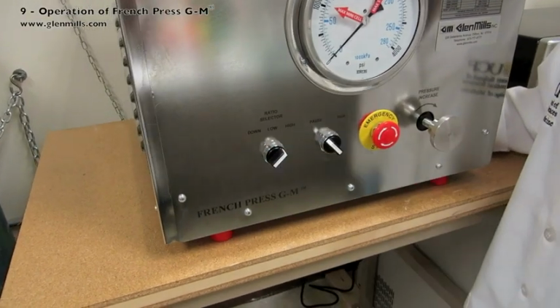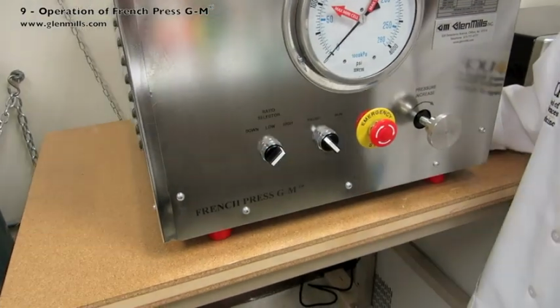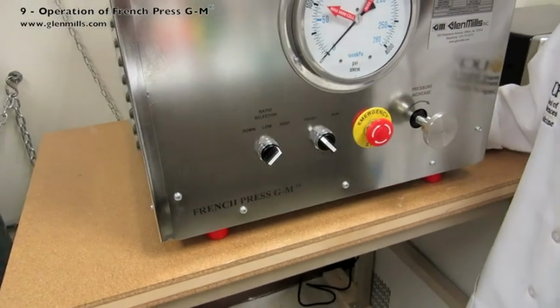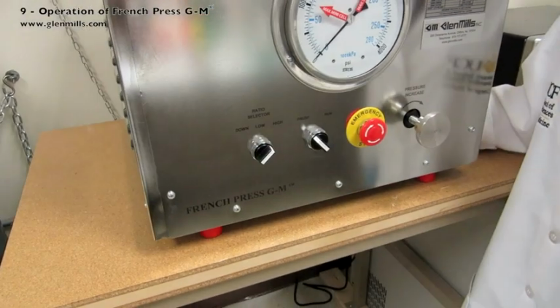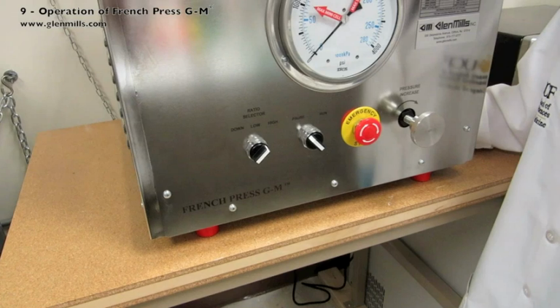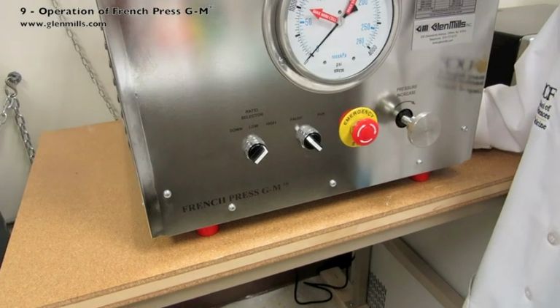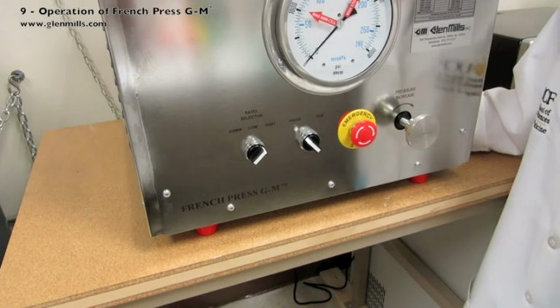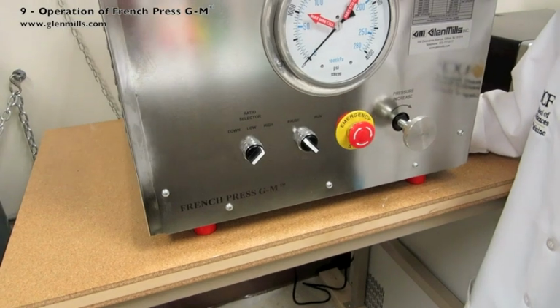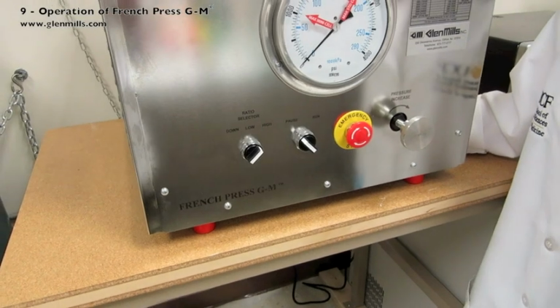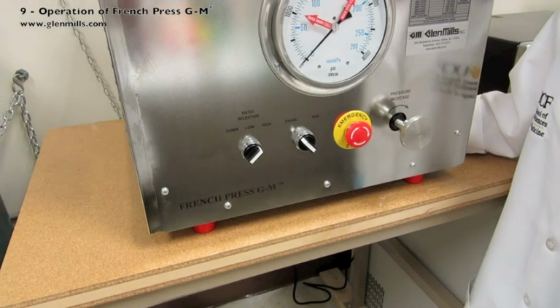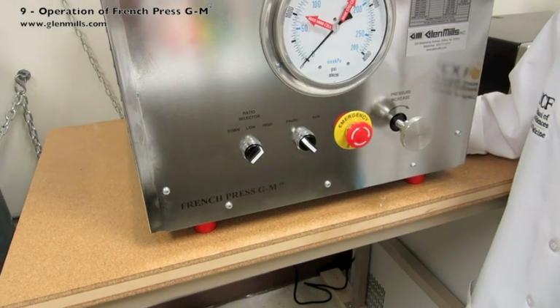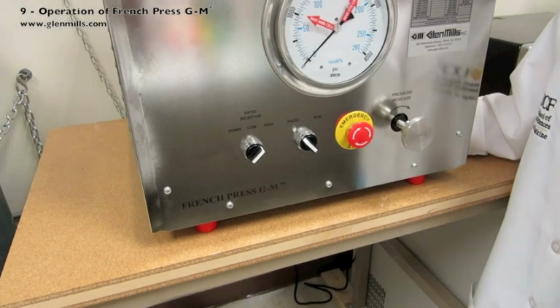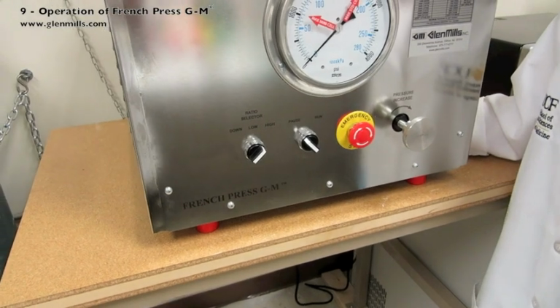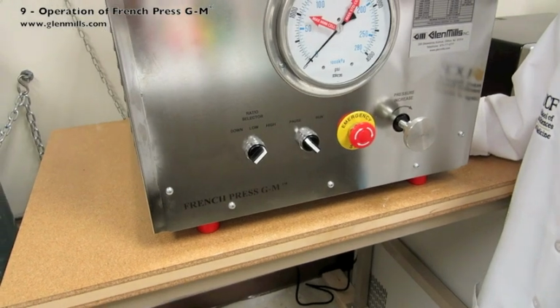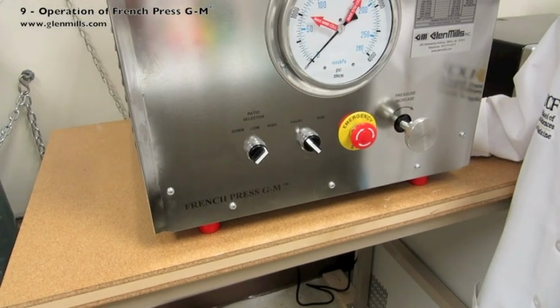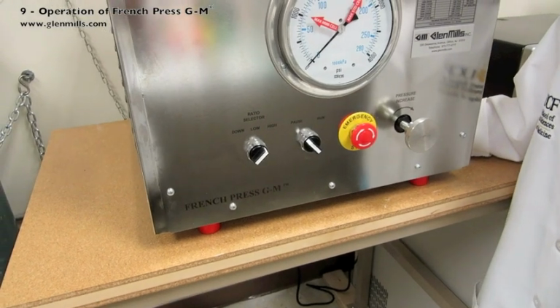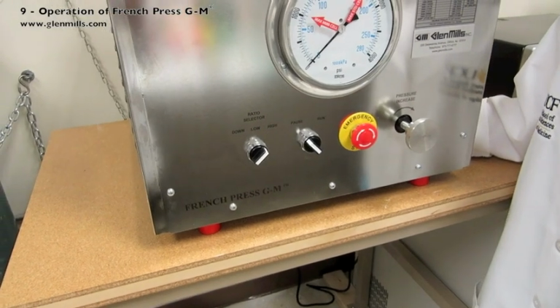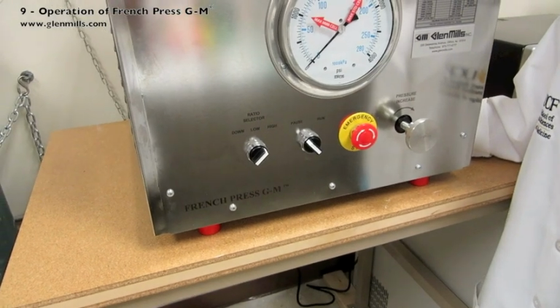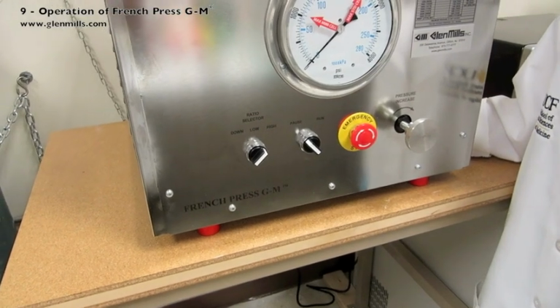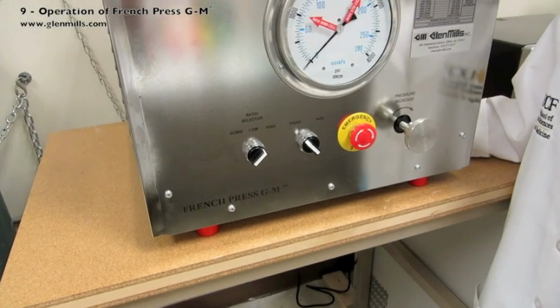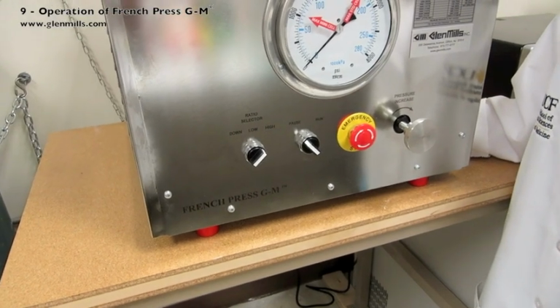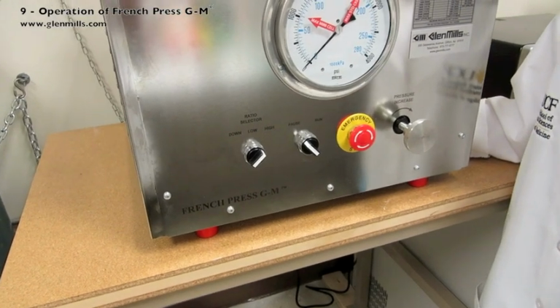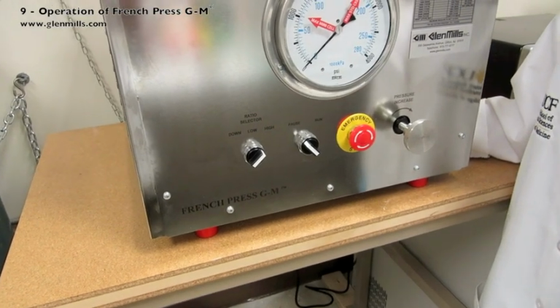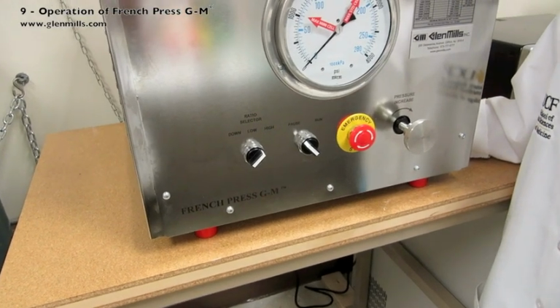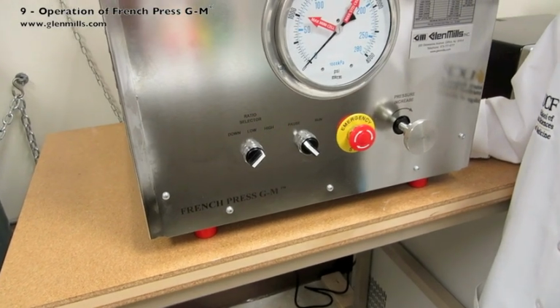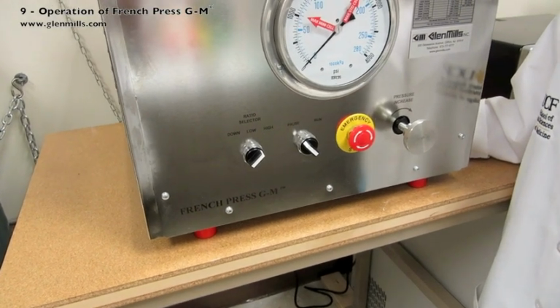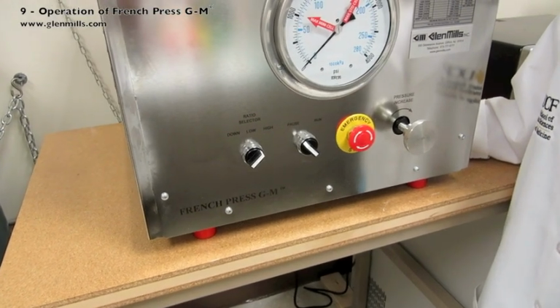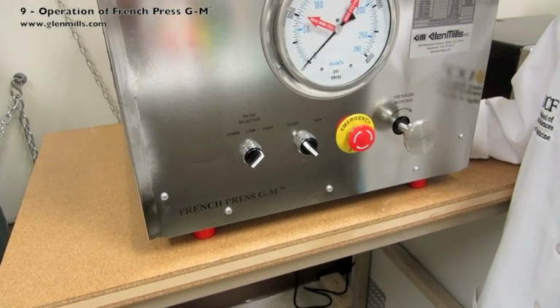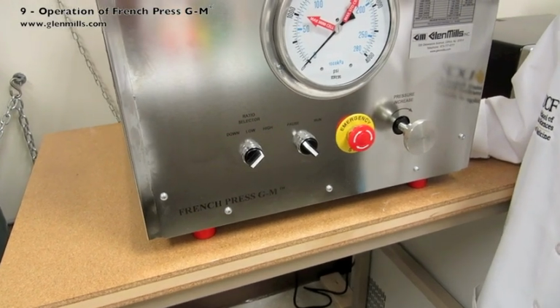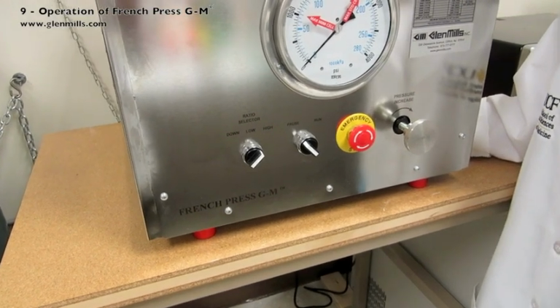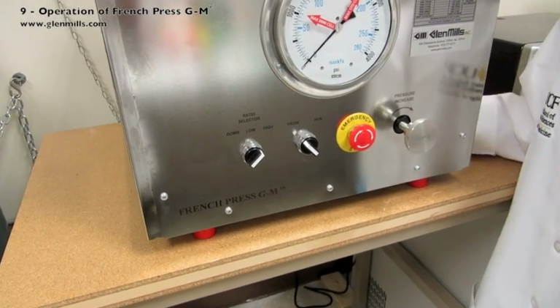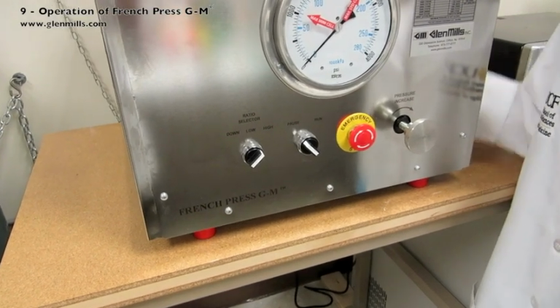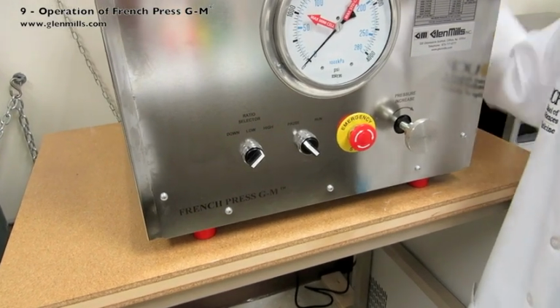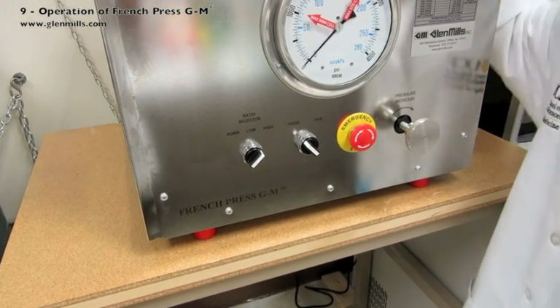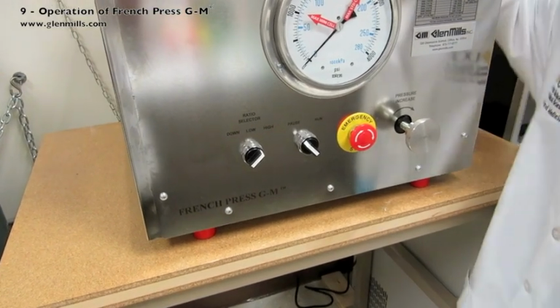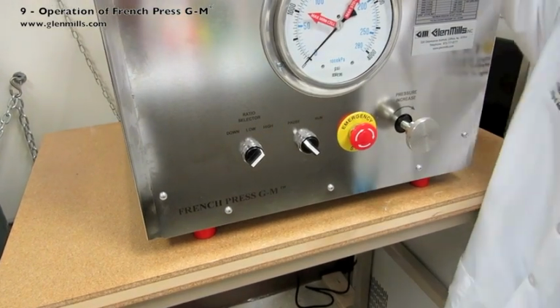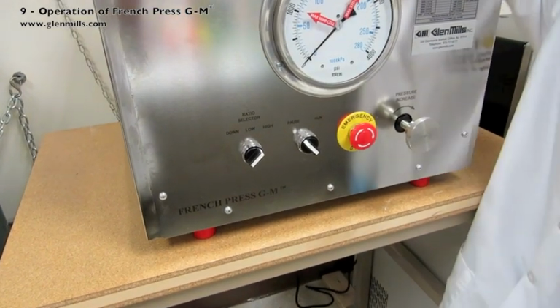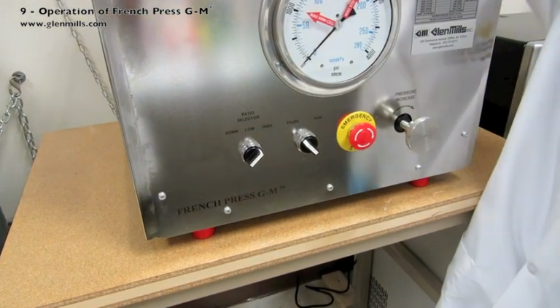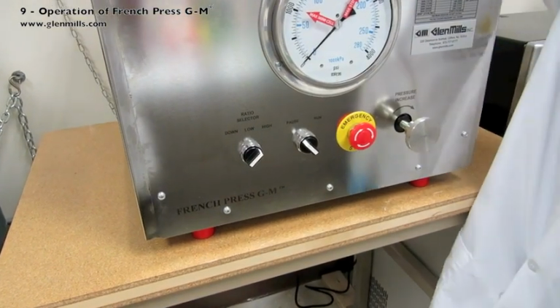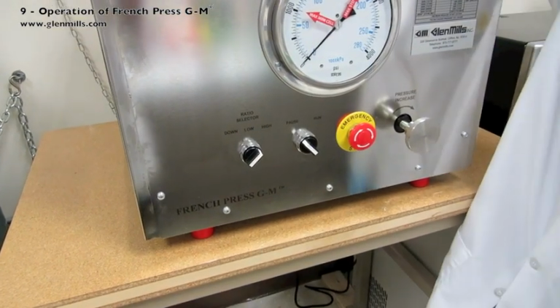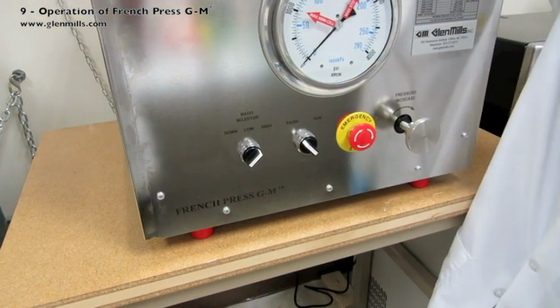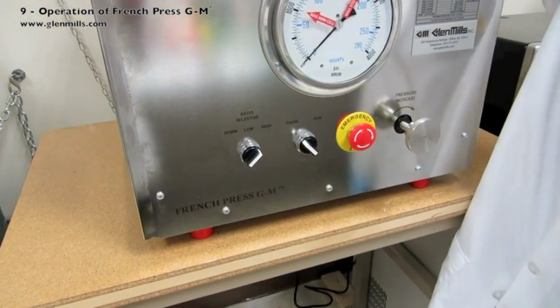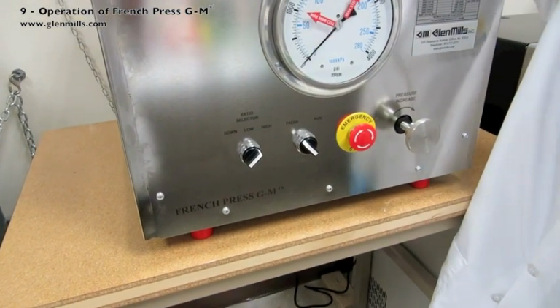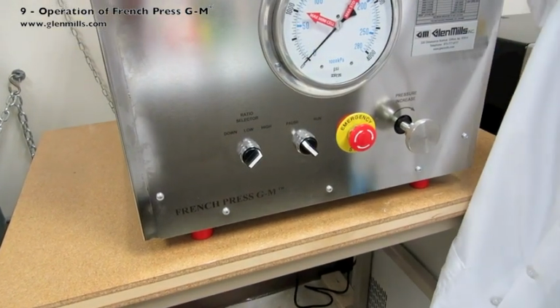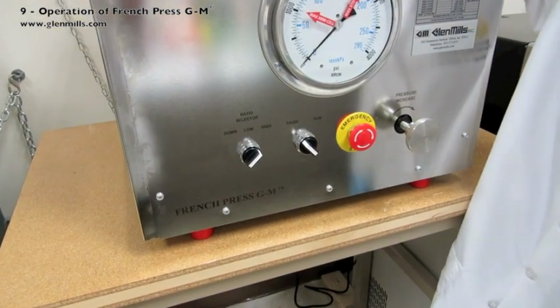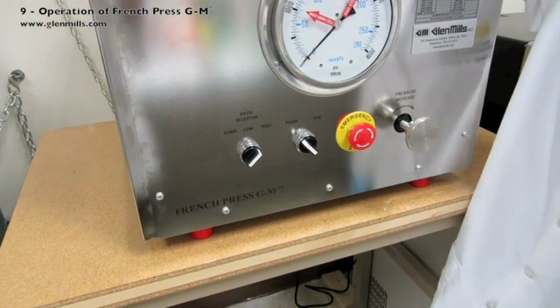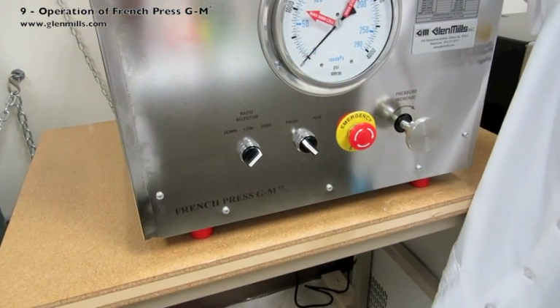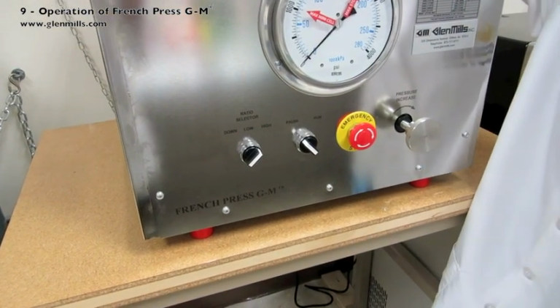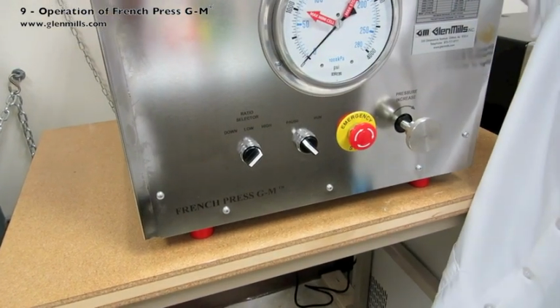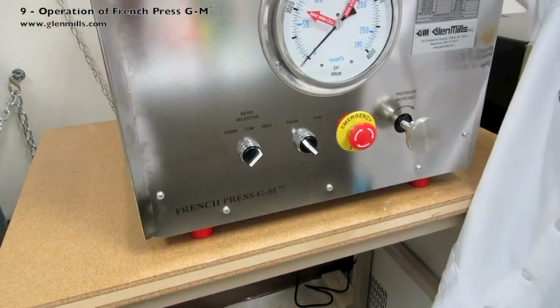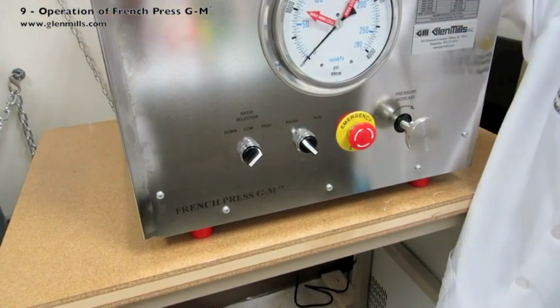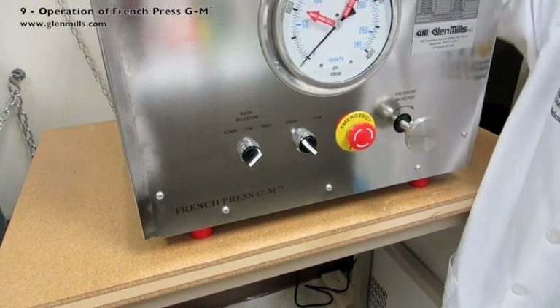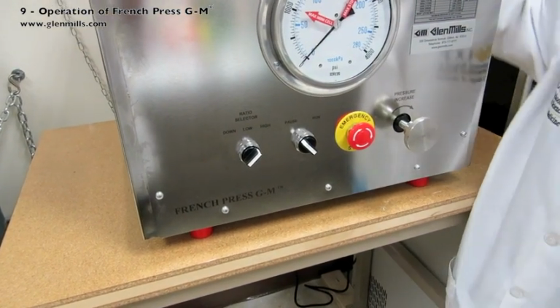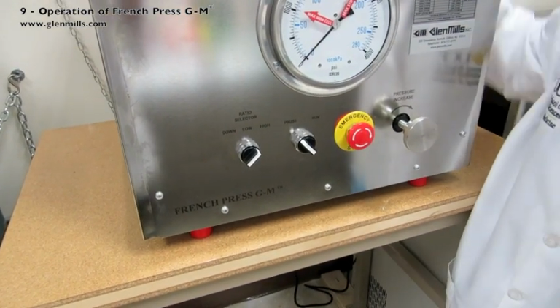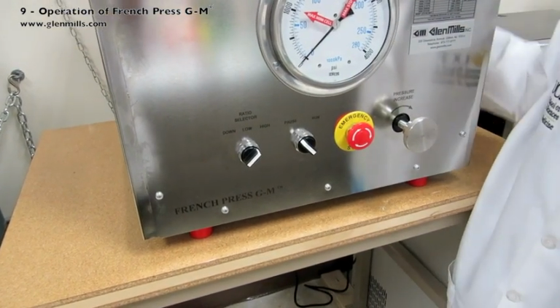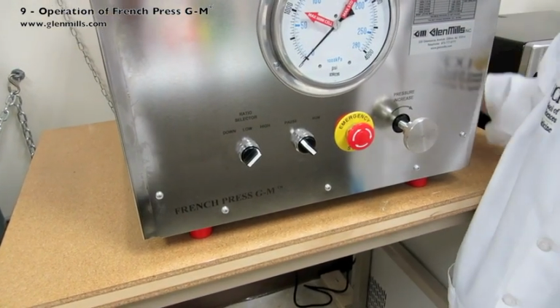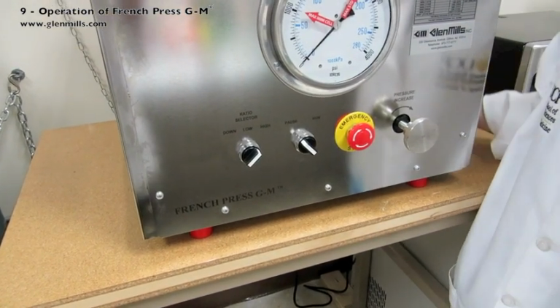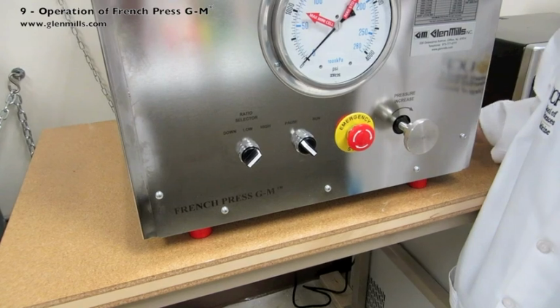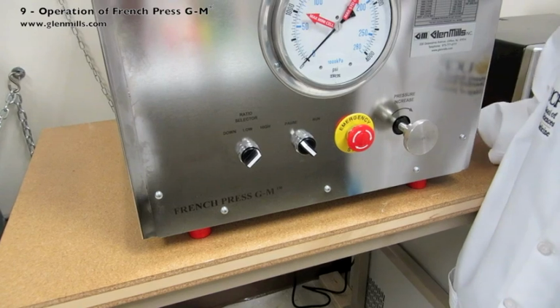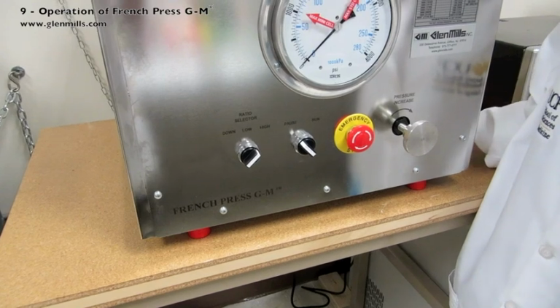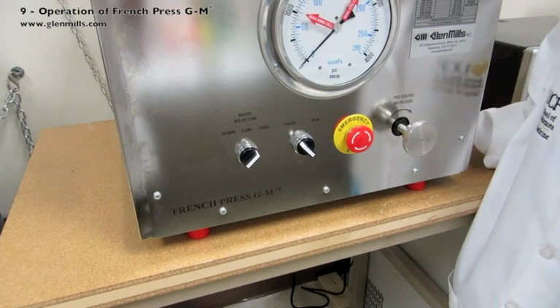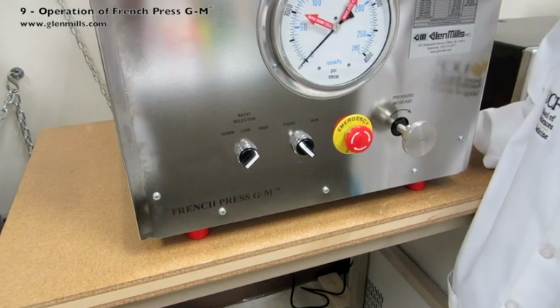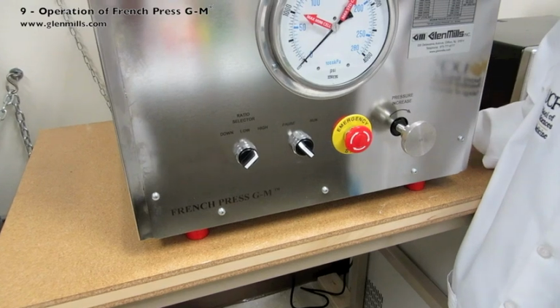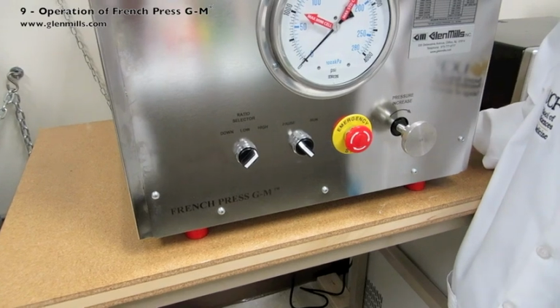This is the setting used with a 1-inch standard pressure cell only. This high setting is not used with the mini cell.